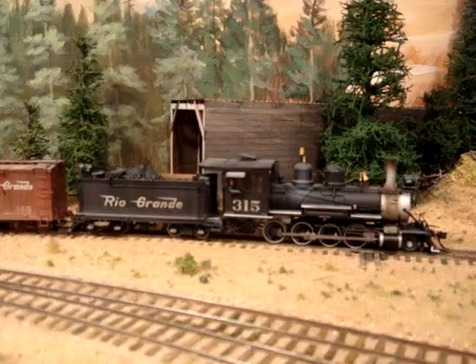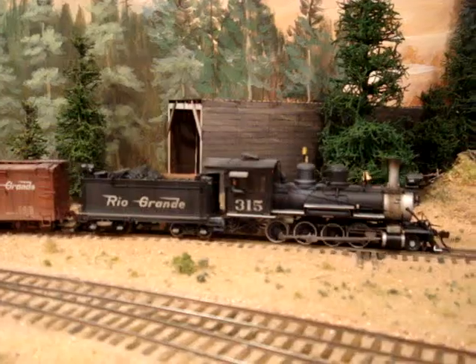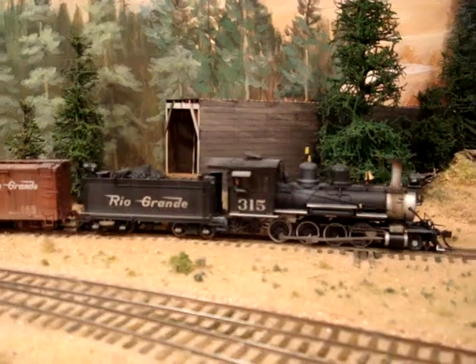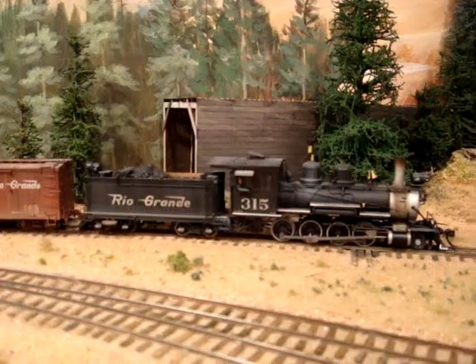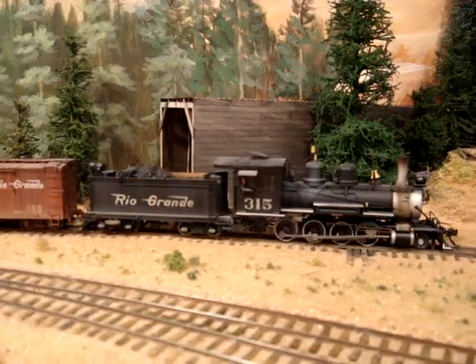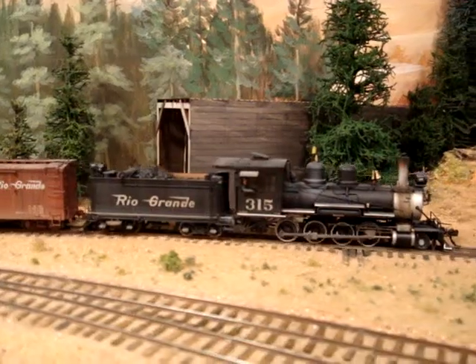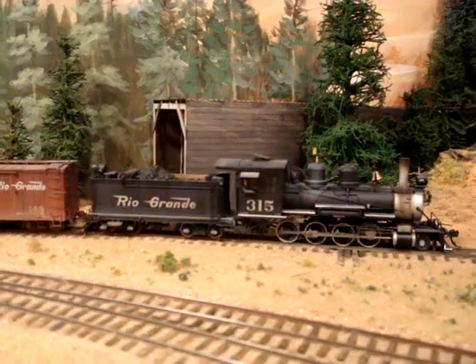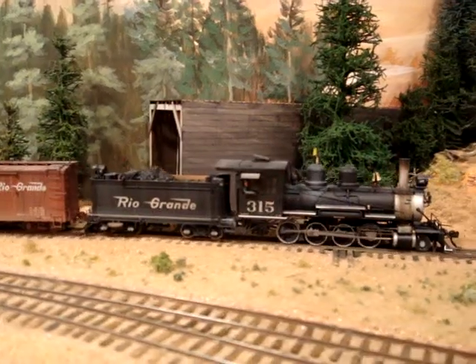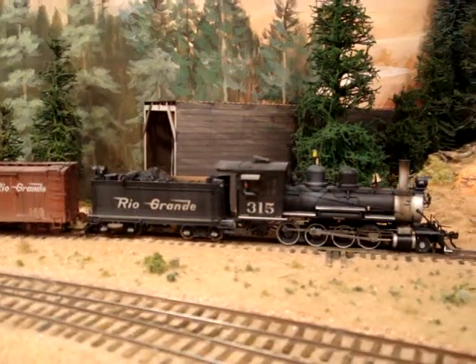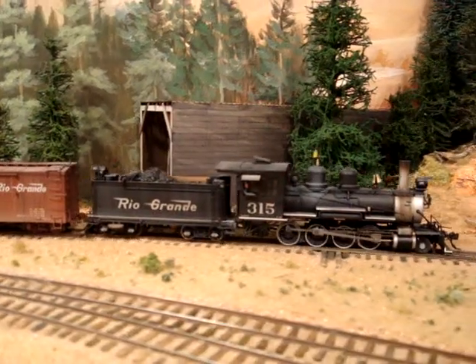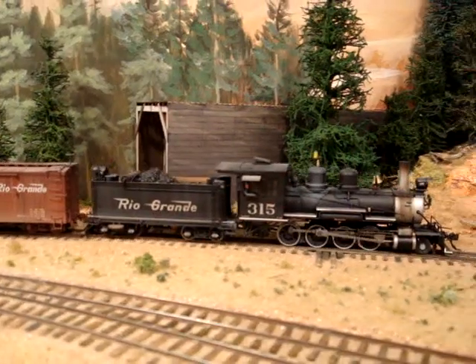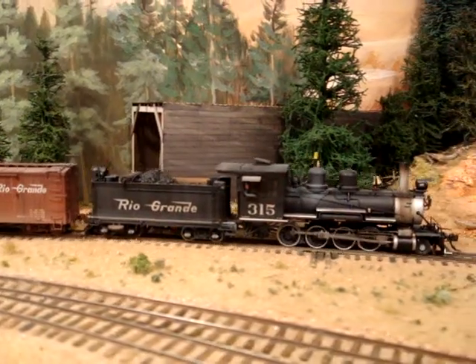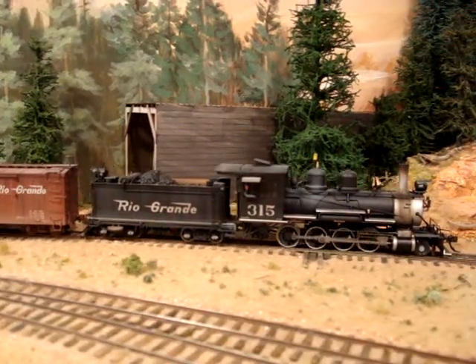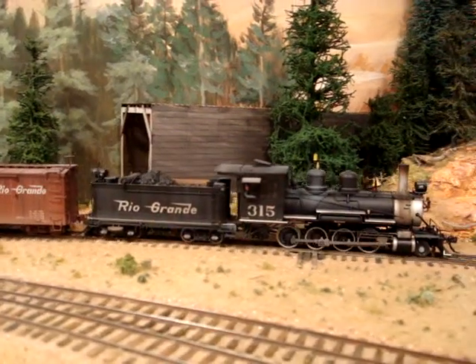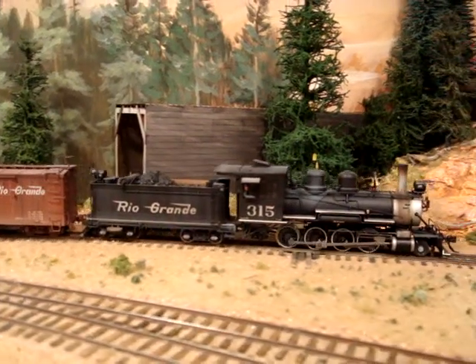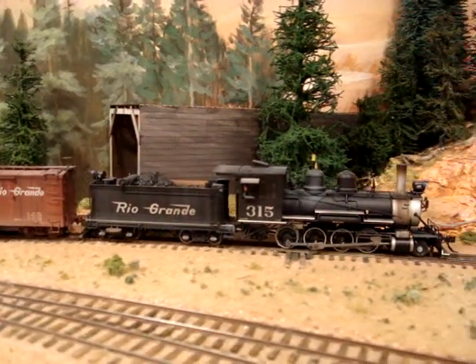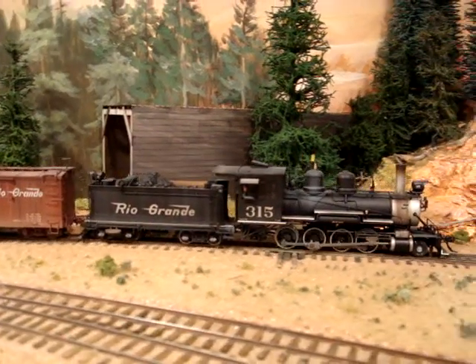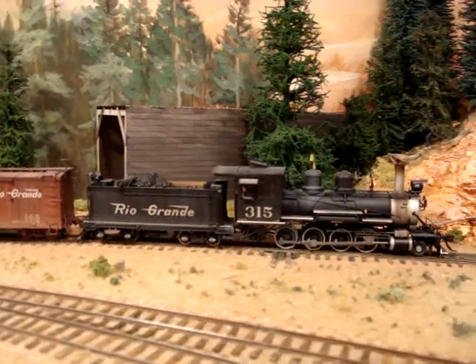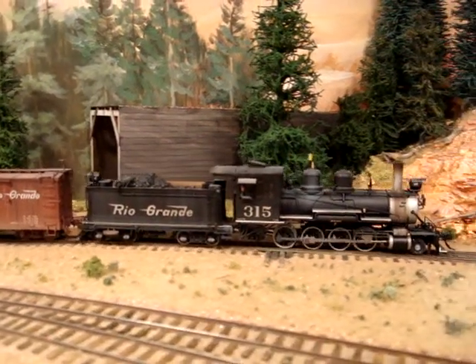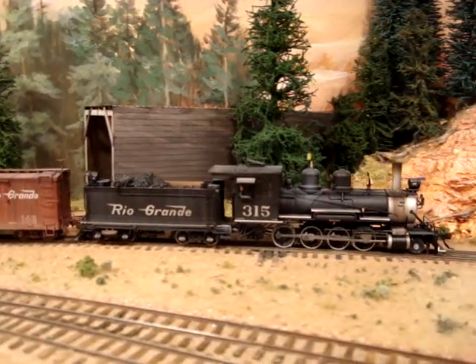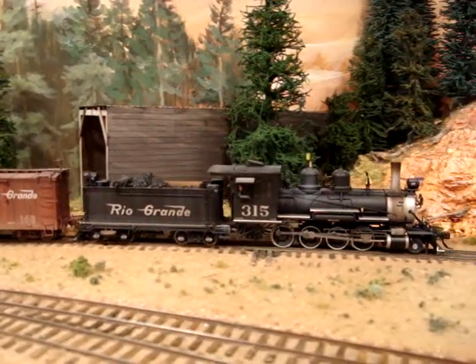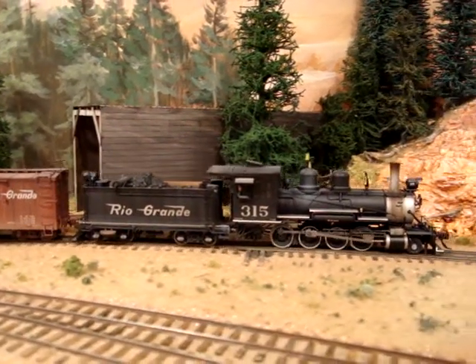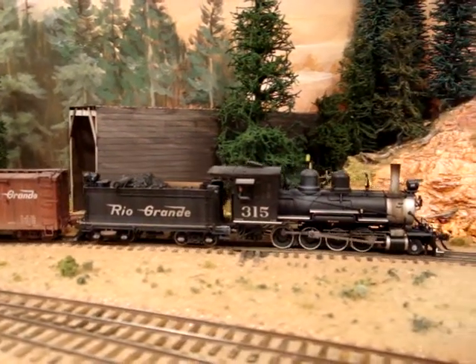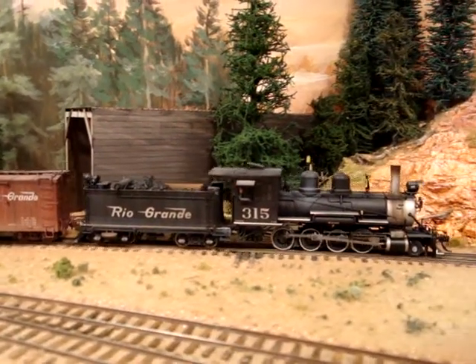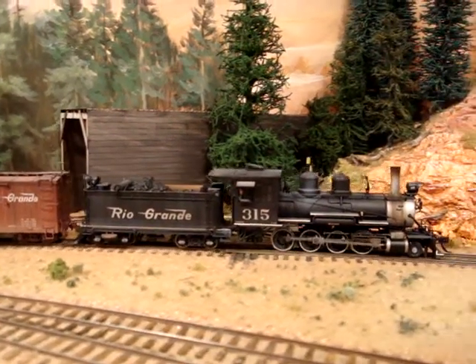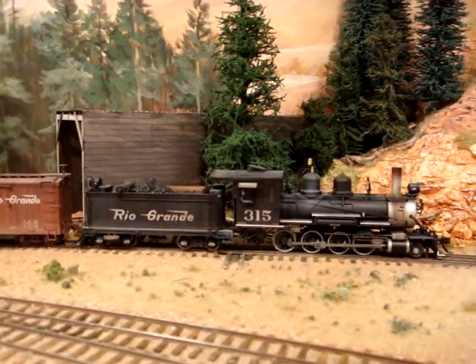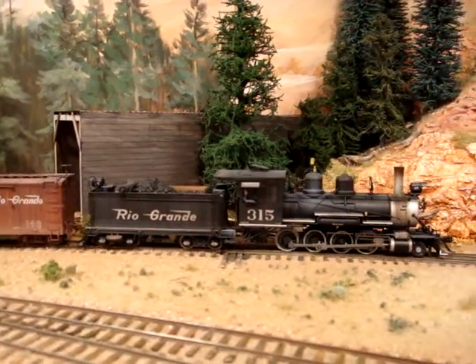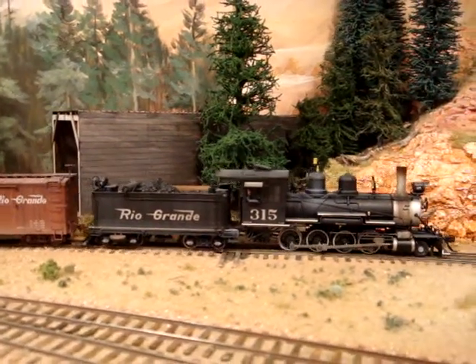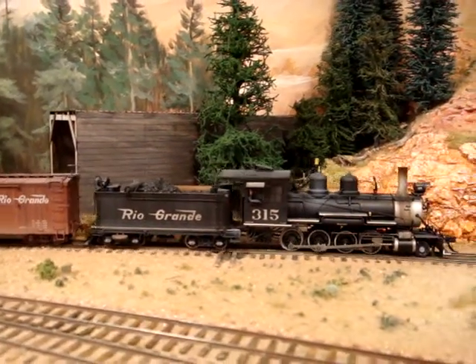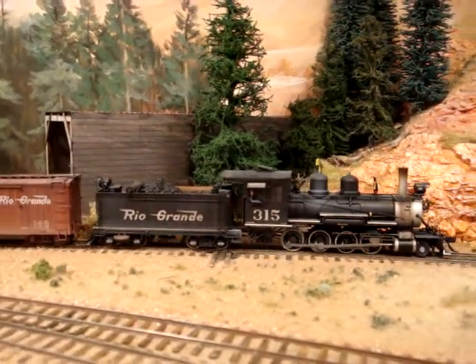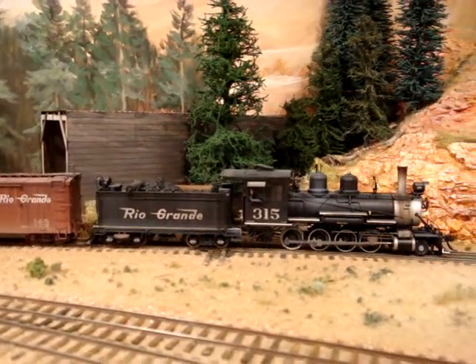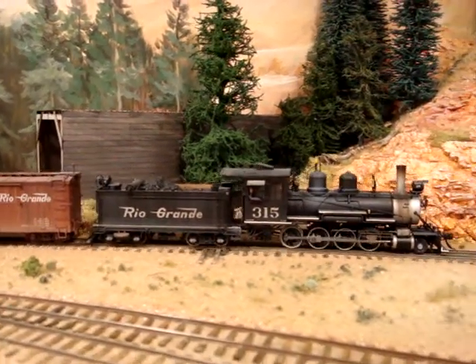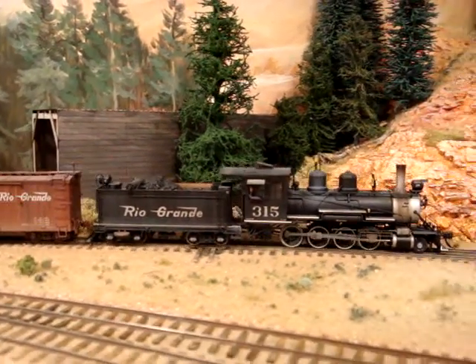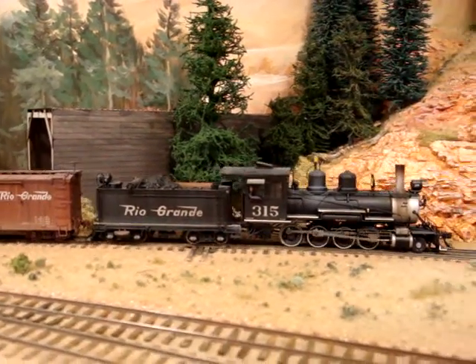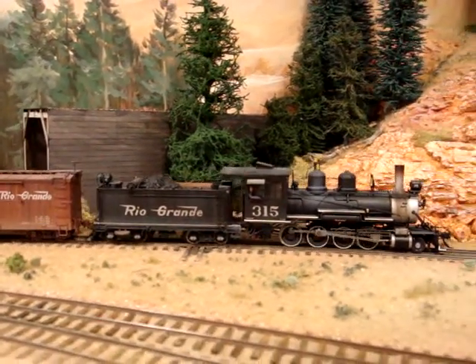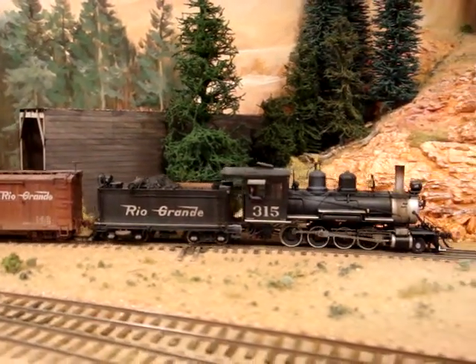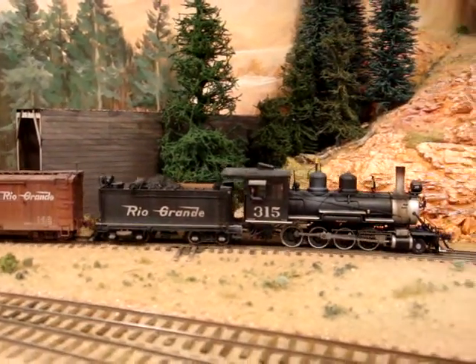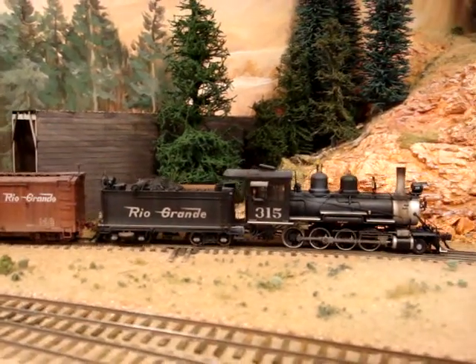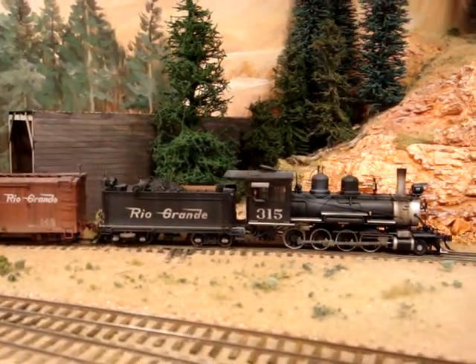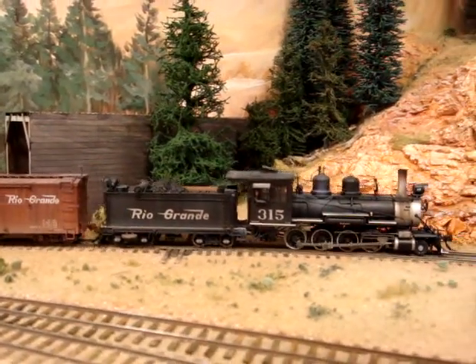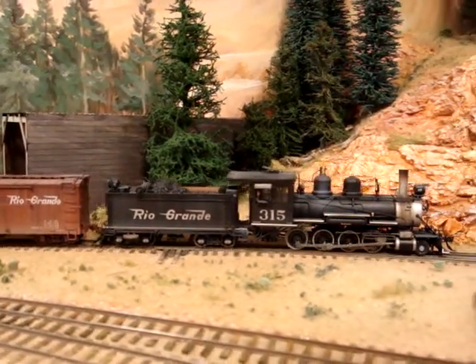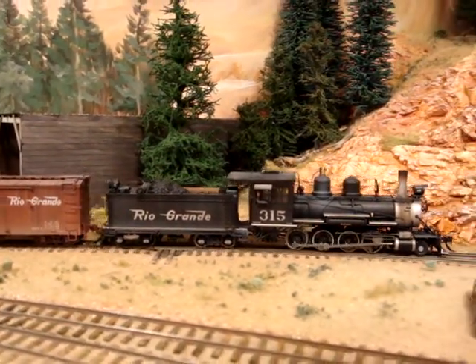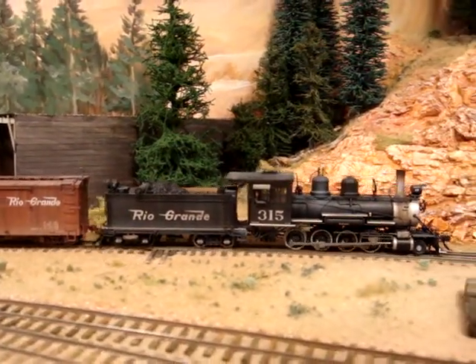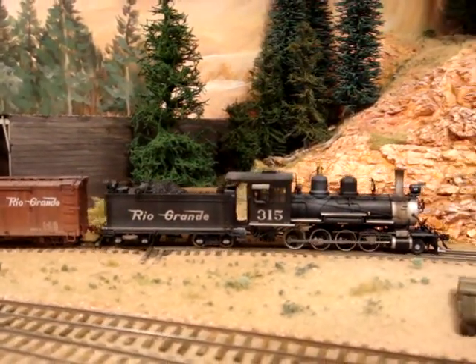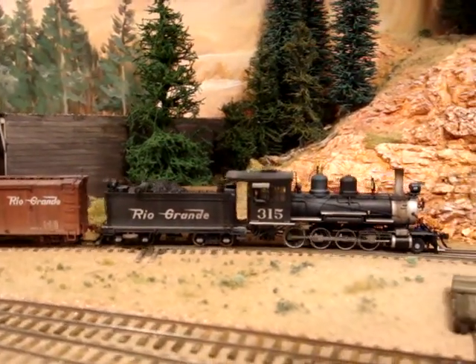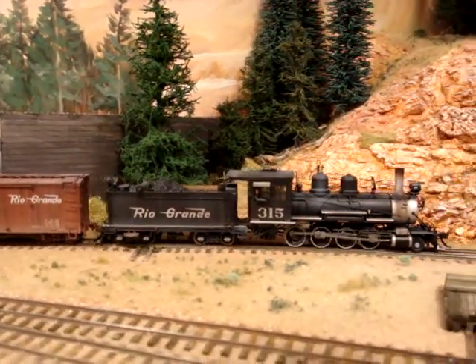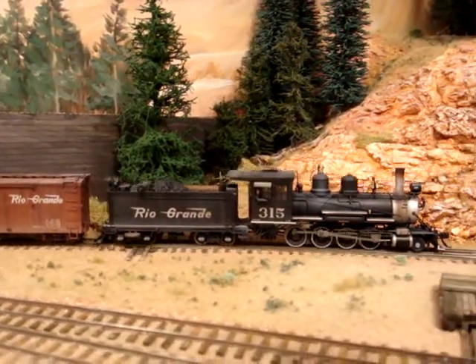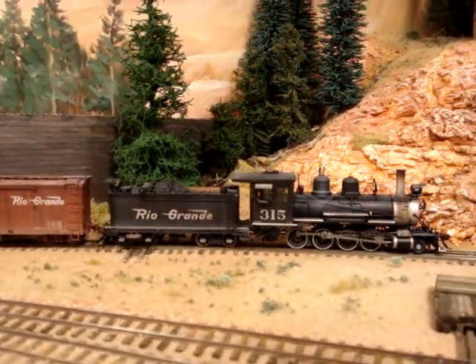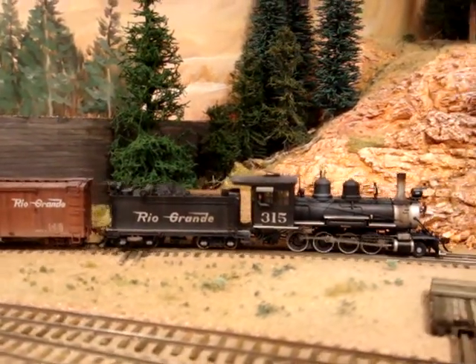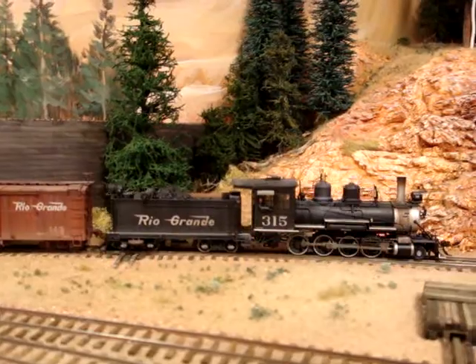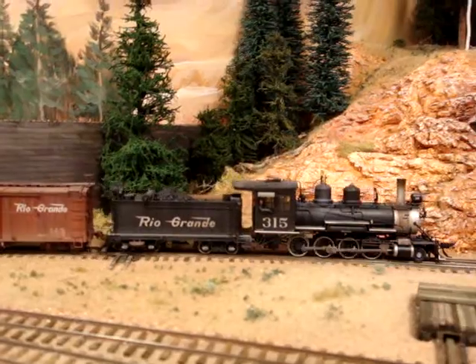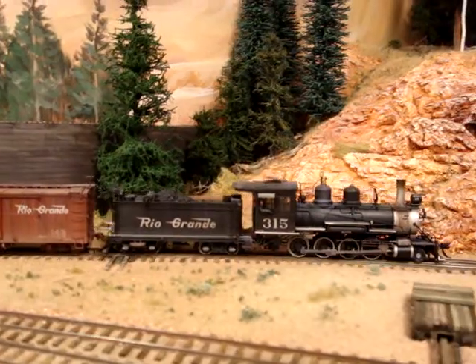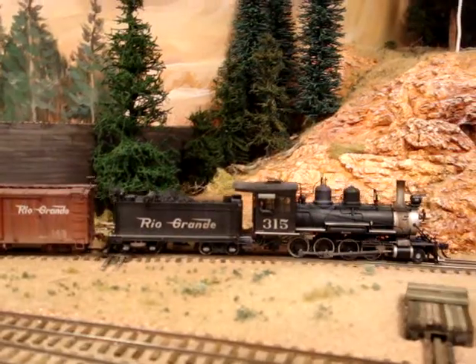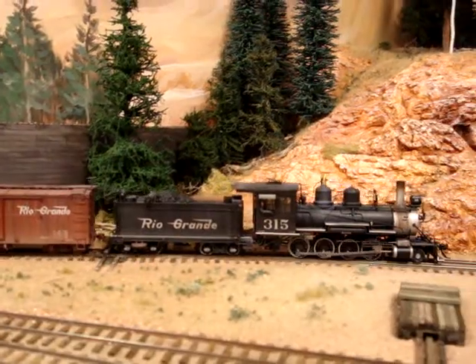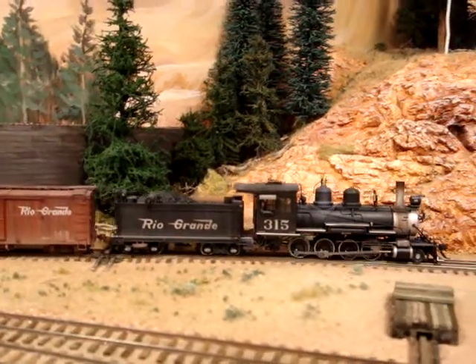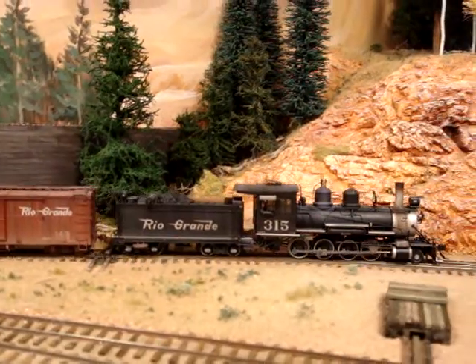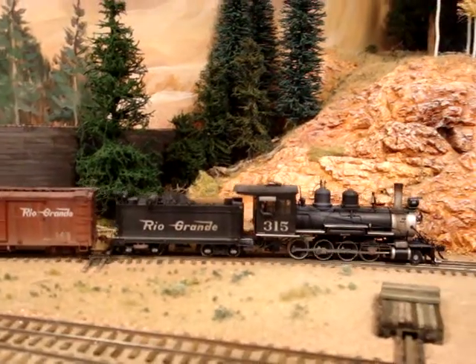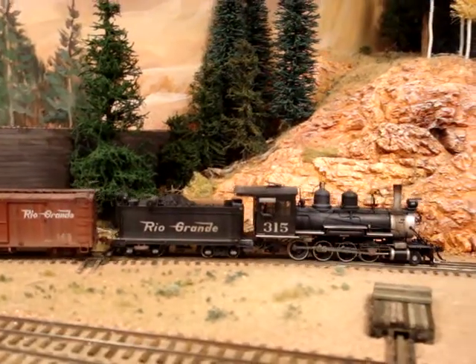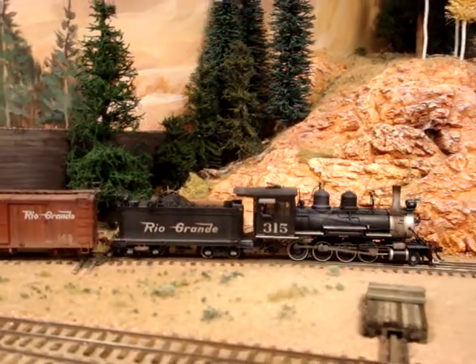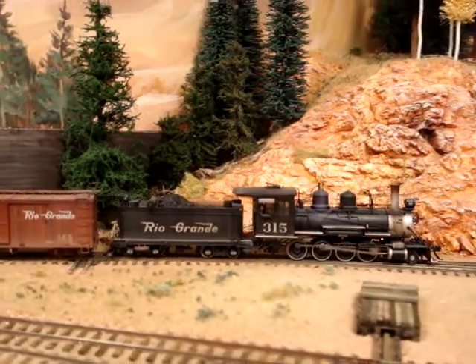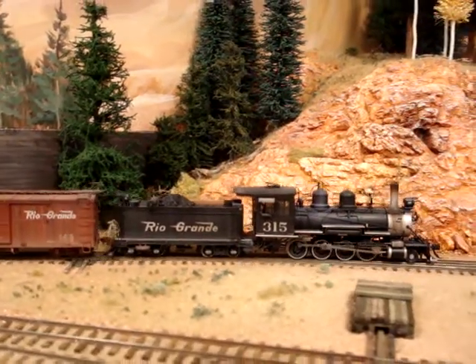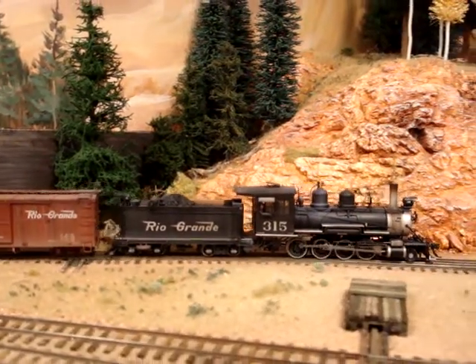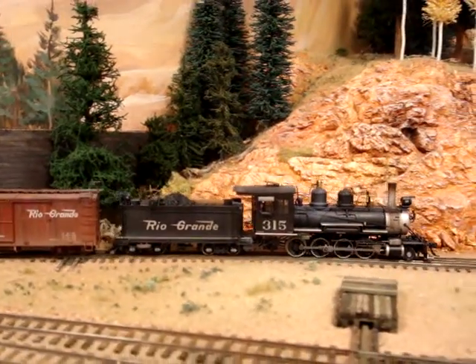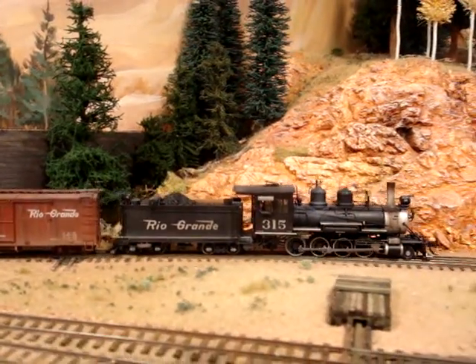How long have you been working on this? For nine years. I'm not a real fast model worker.